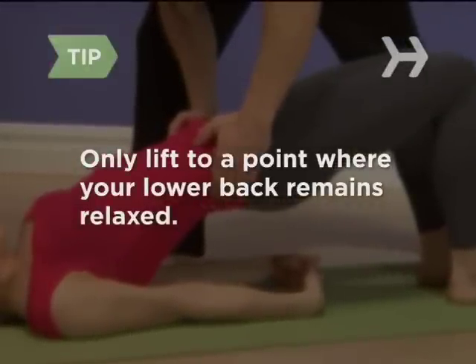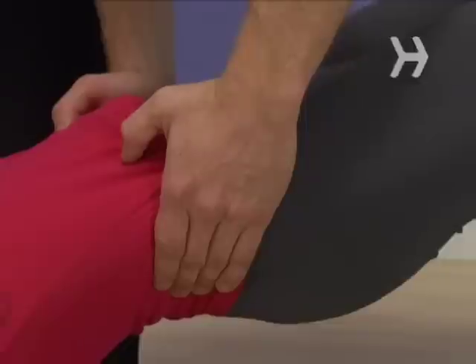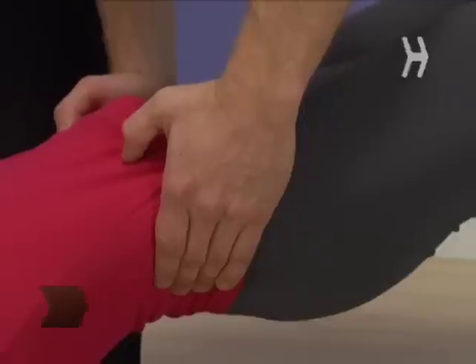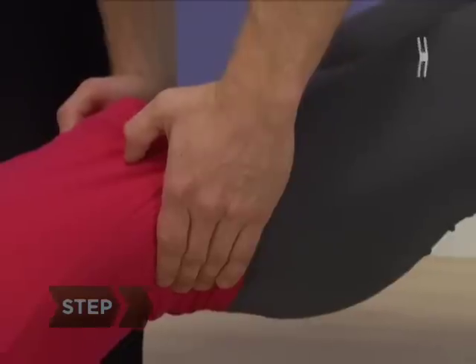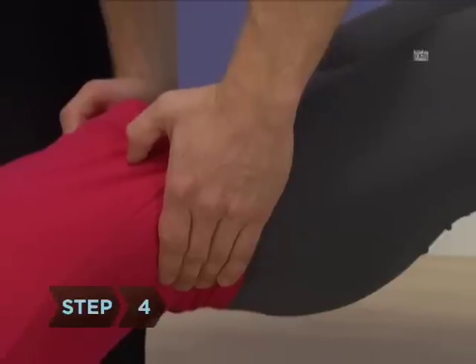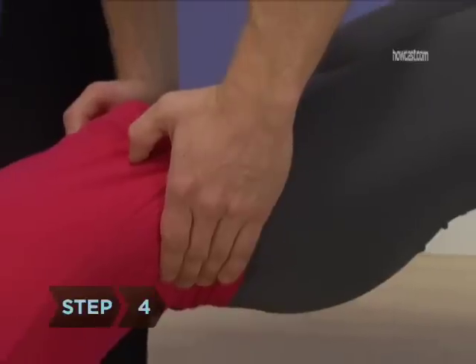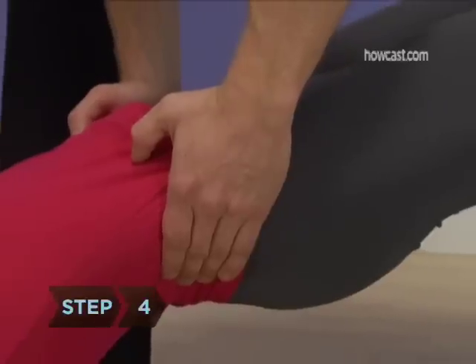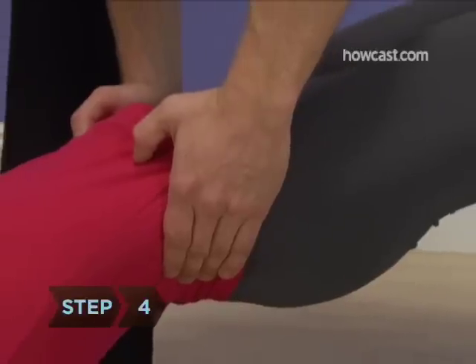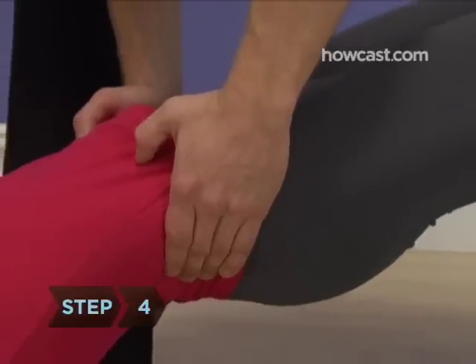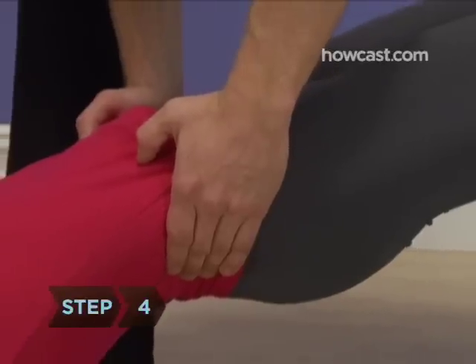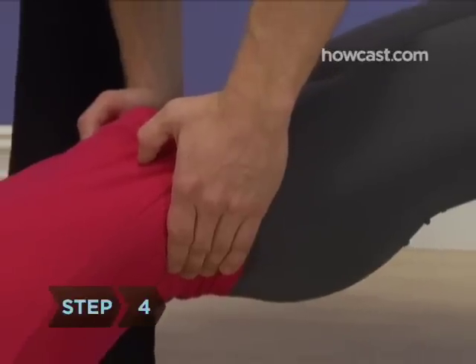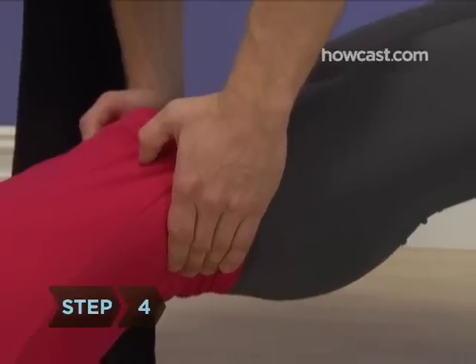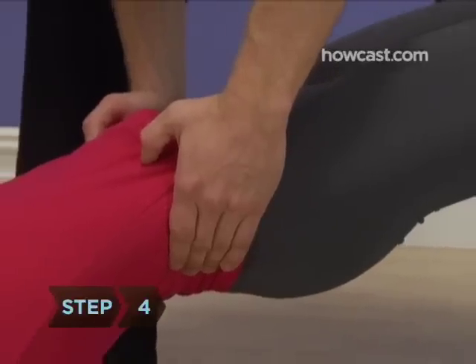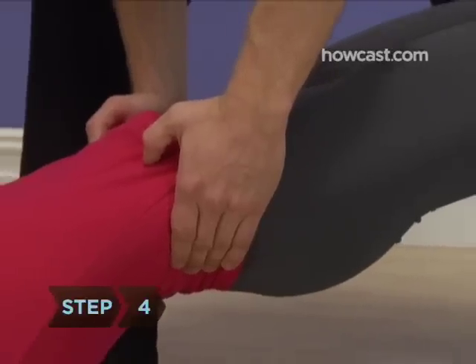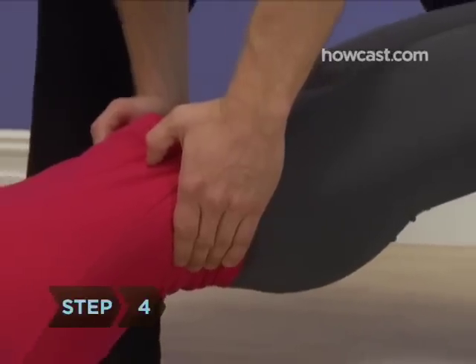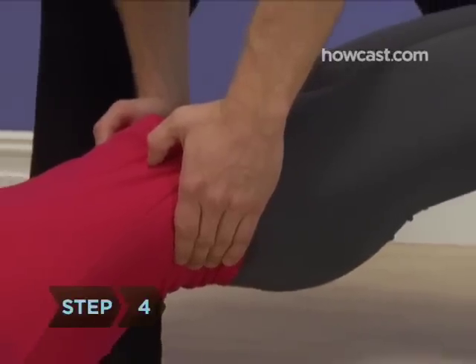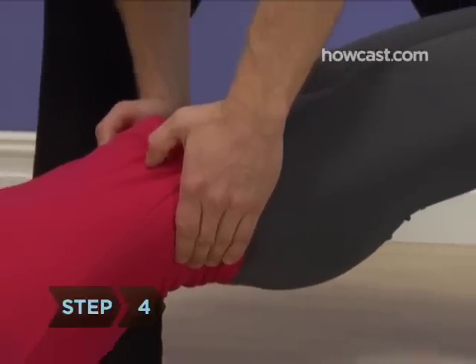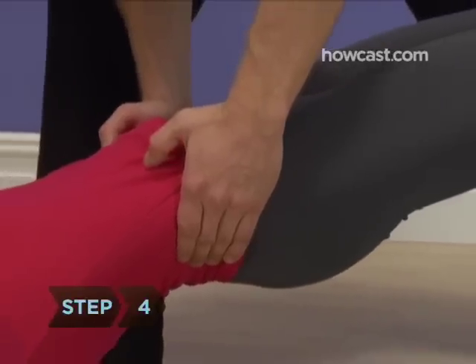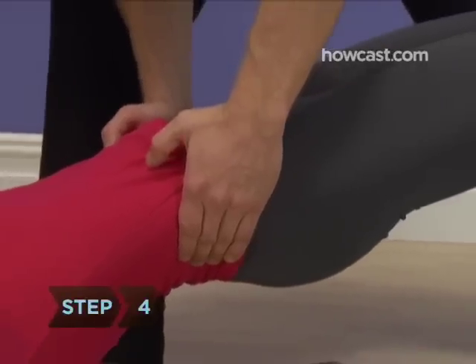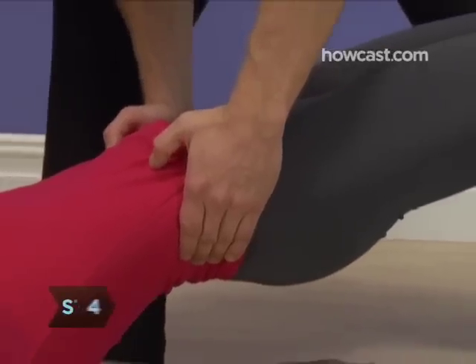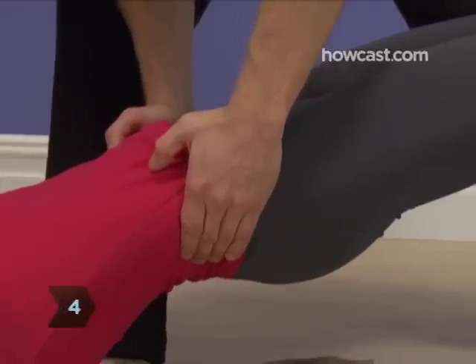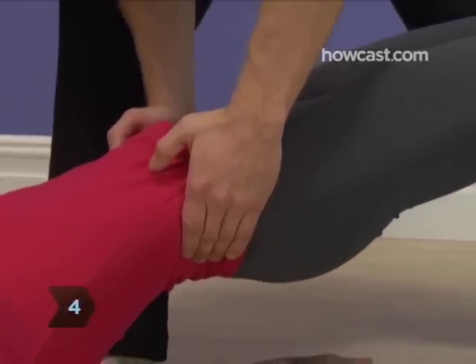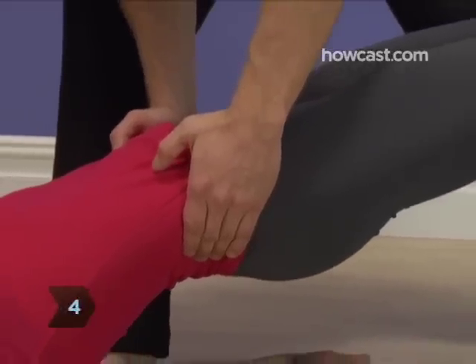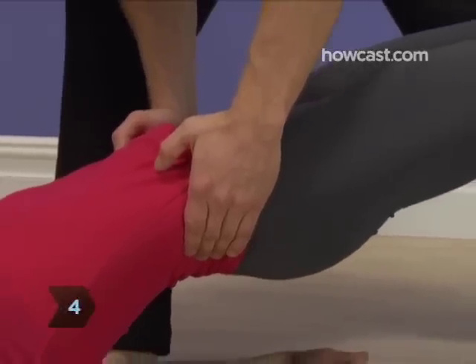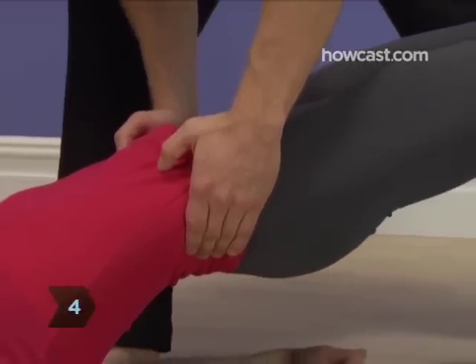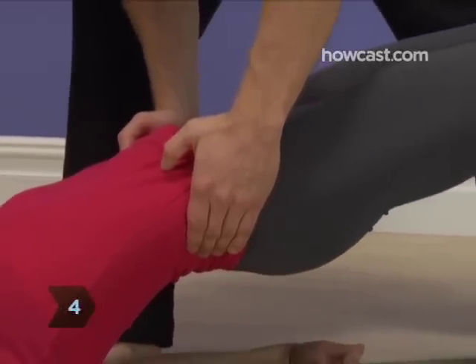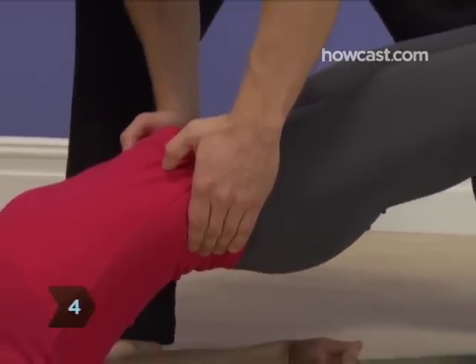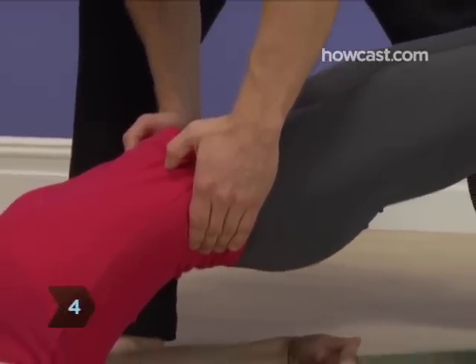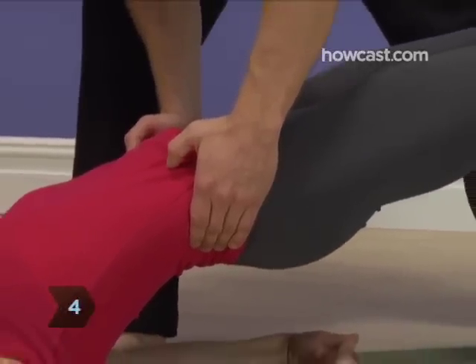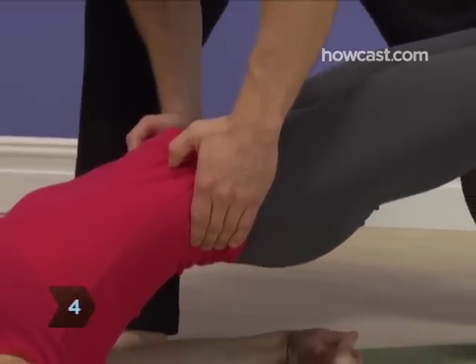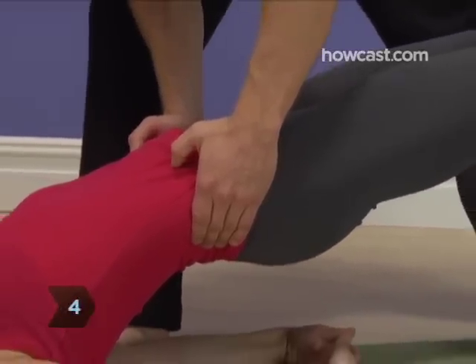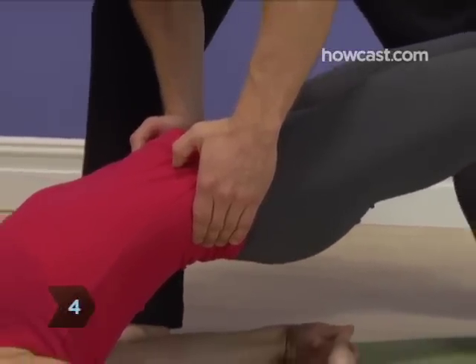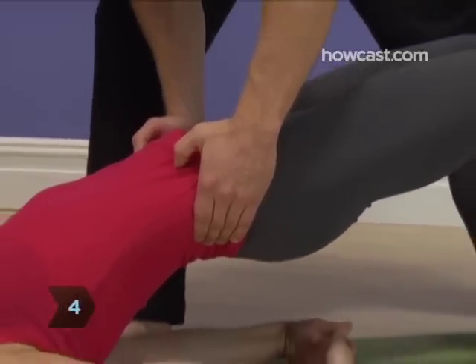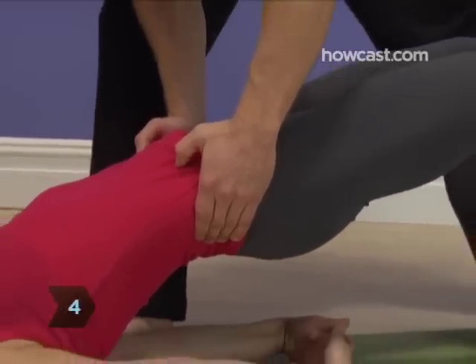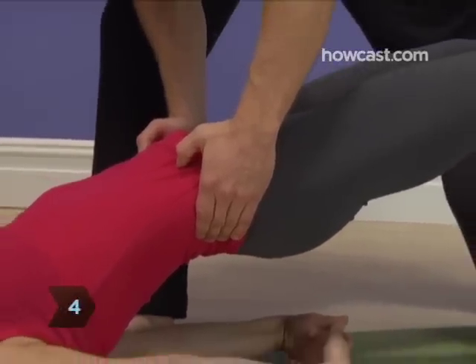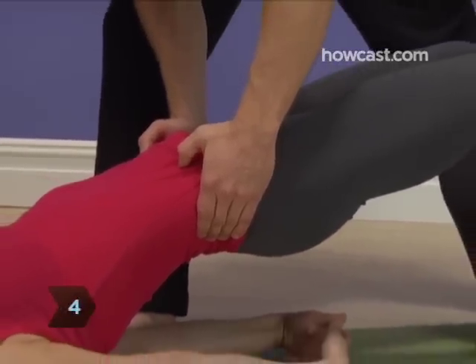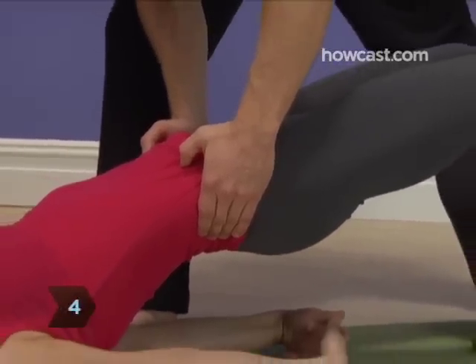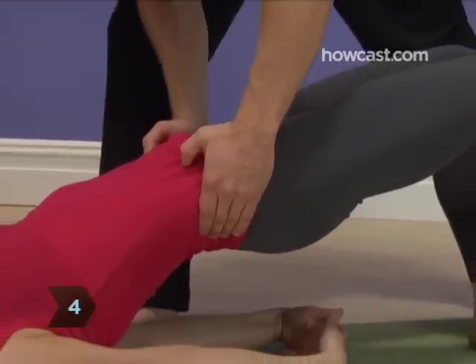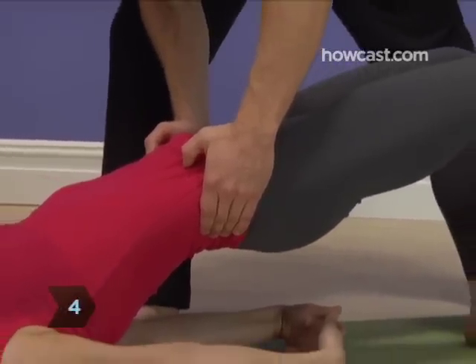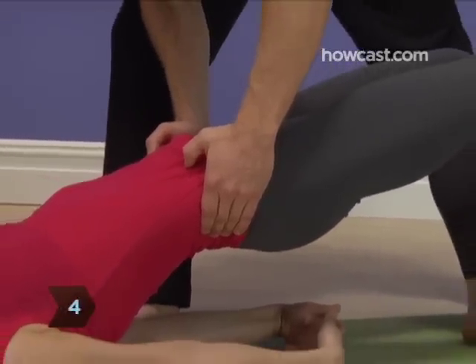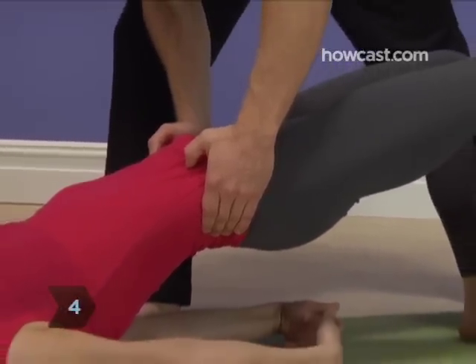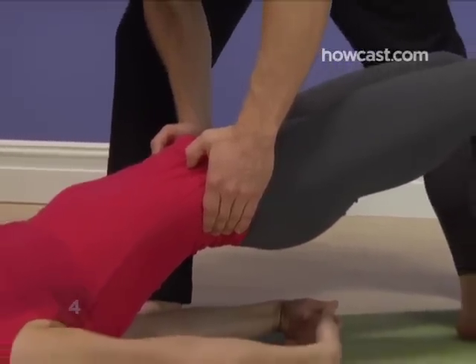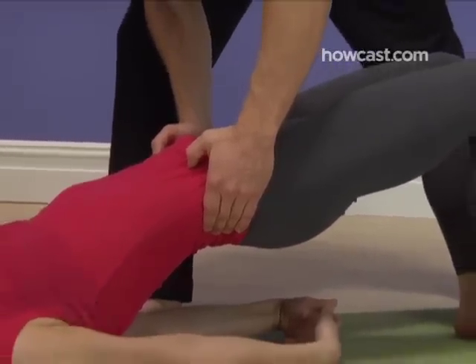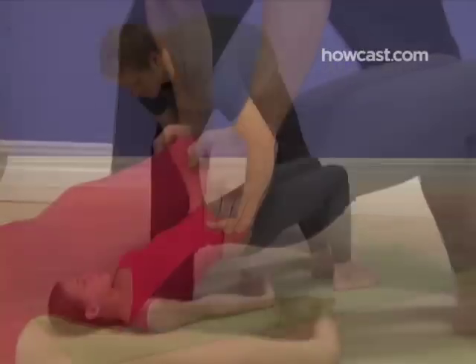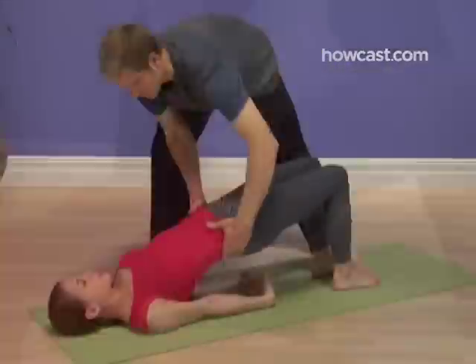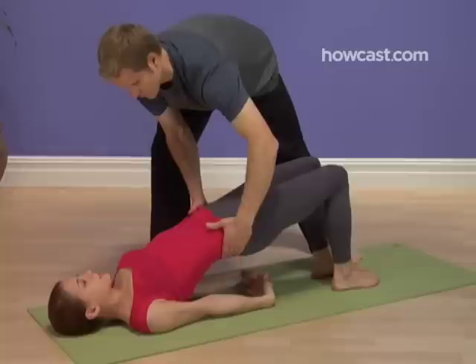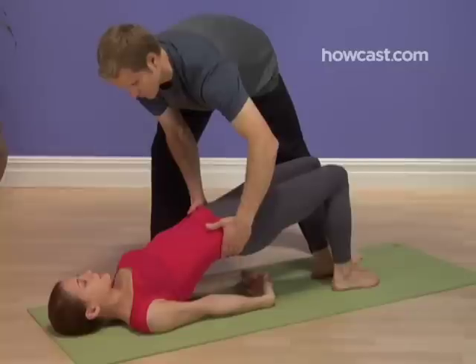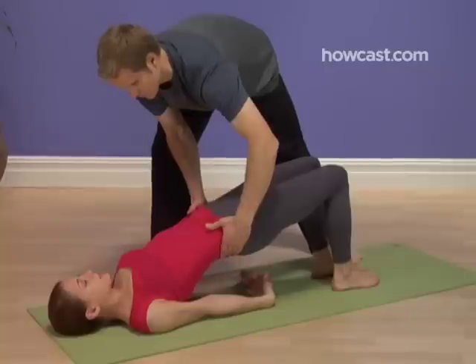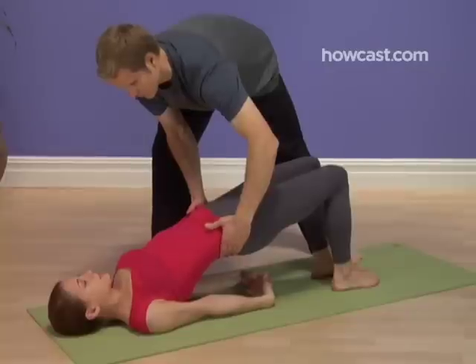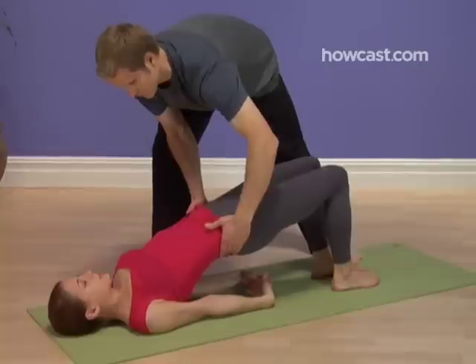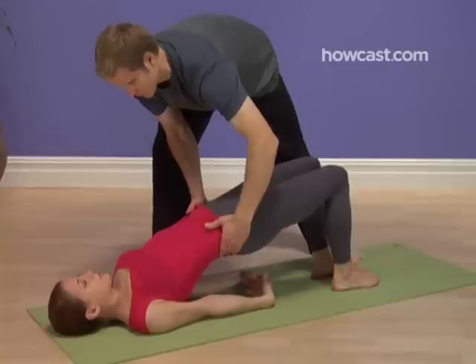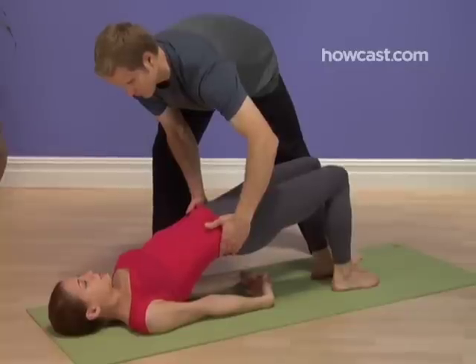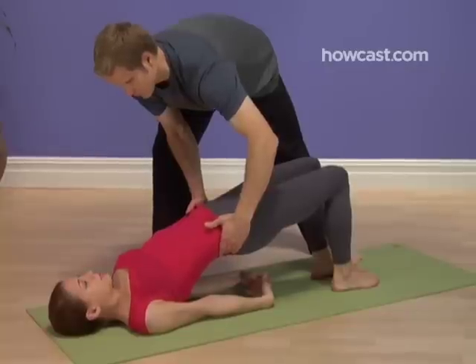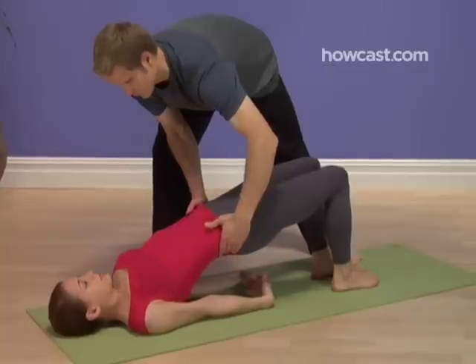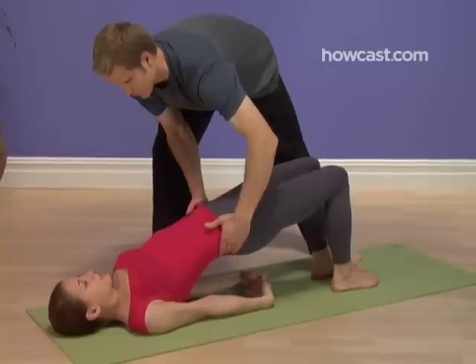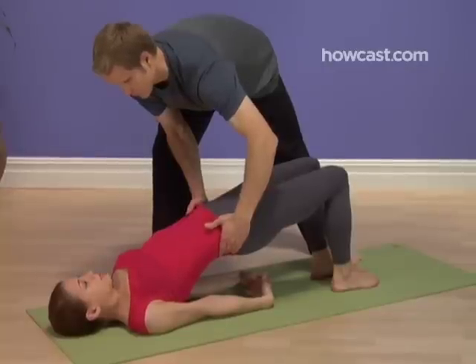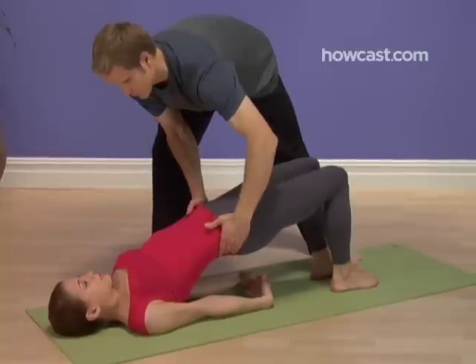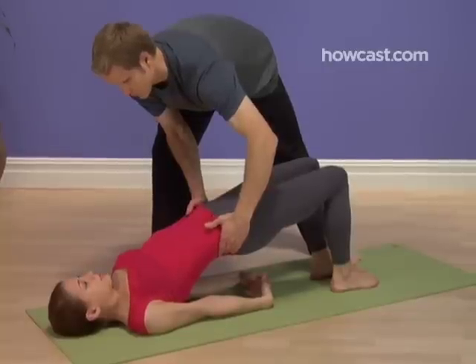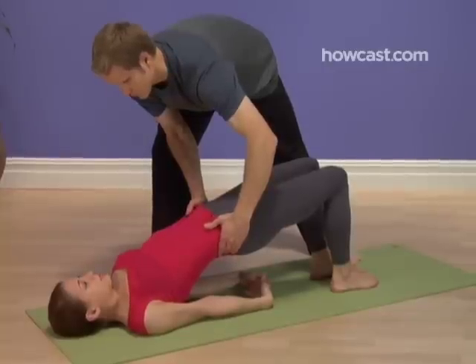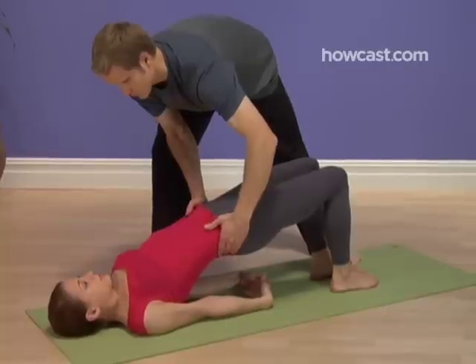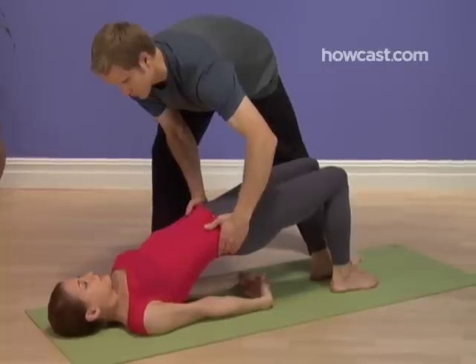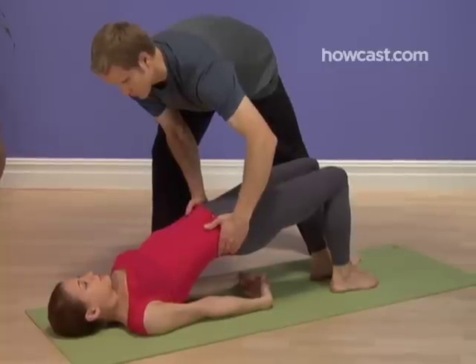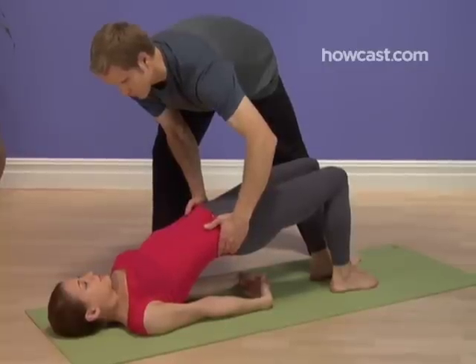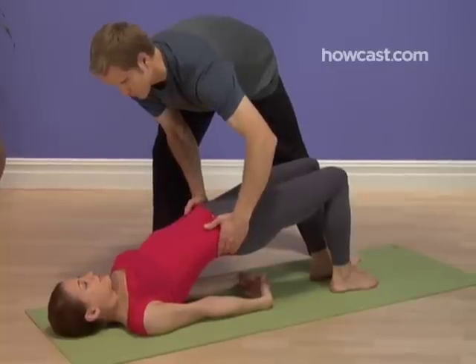Step 4. Stay and breathe in this pose. Focus on expanding the chest as you inhale, and scooping in your belly as you exhale.